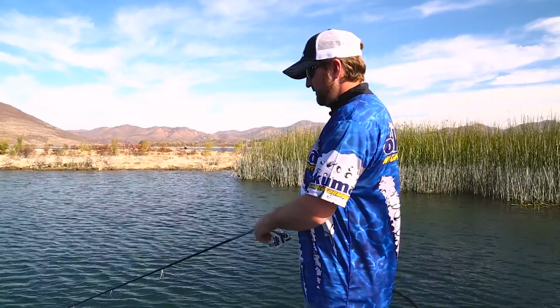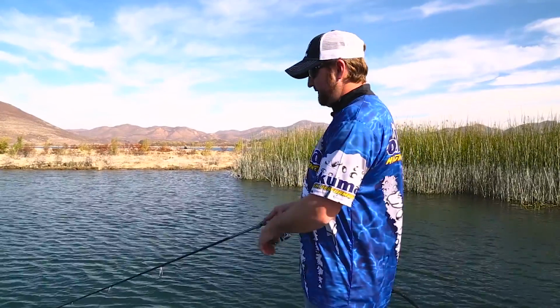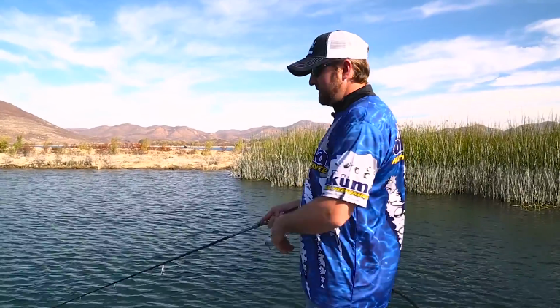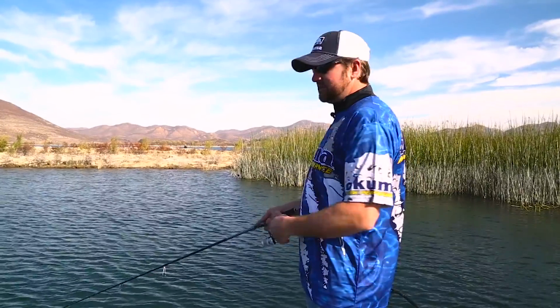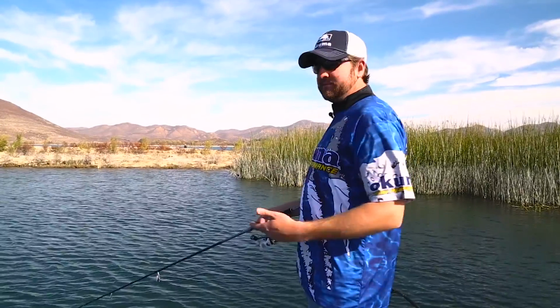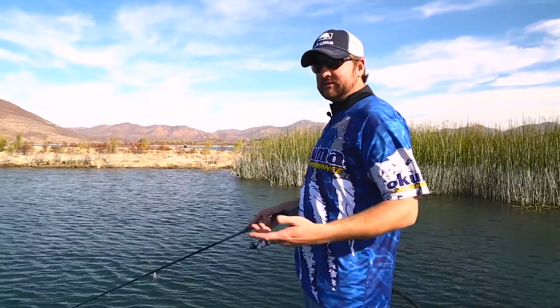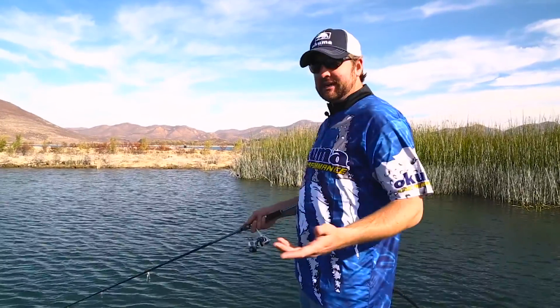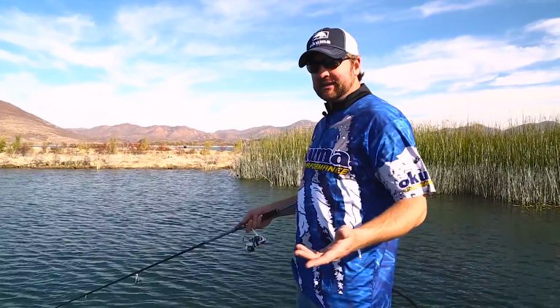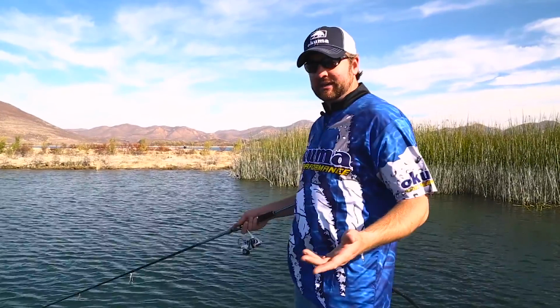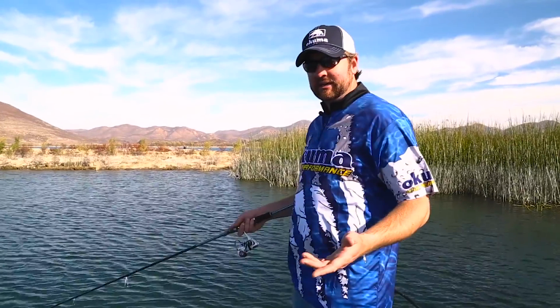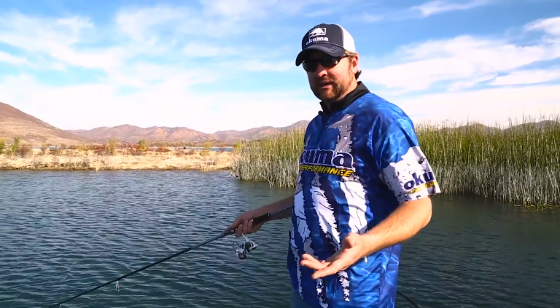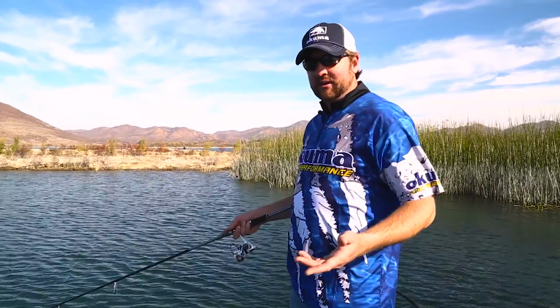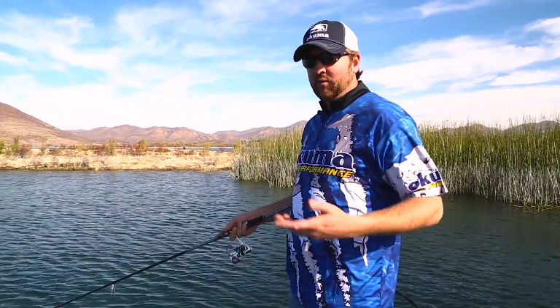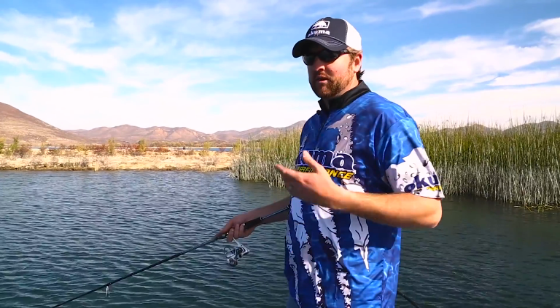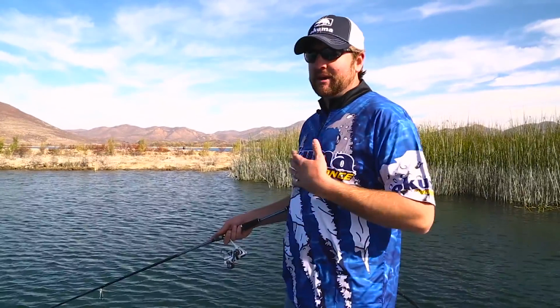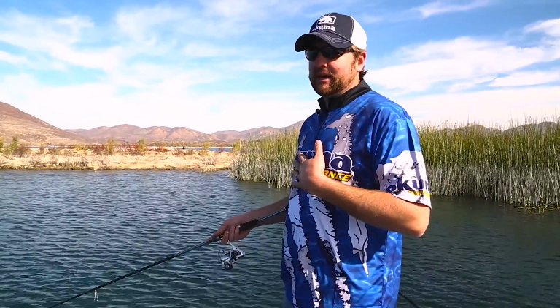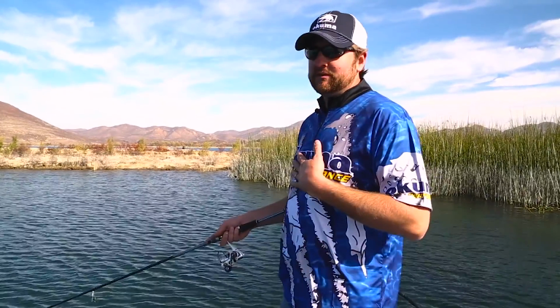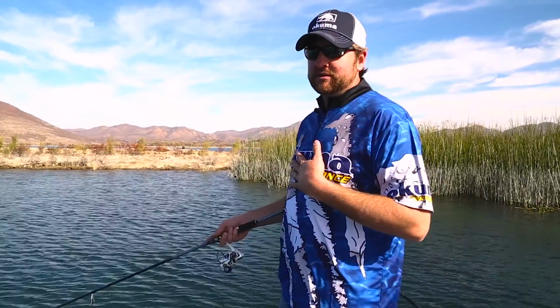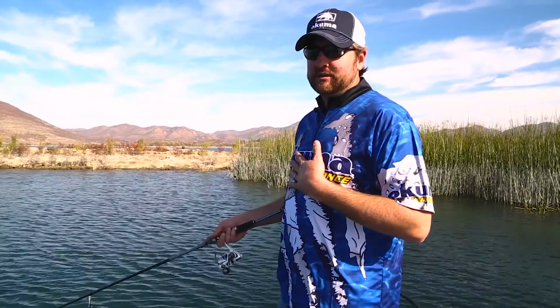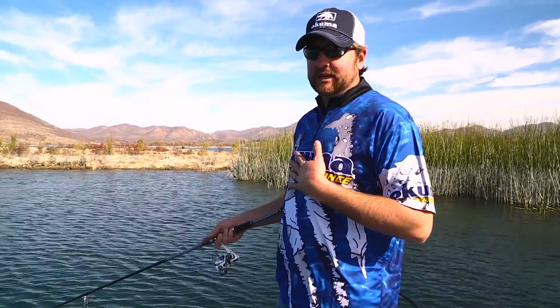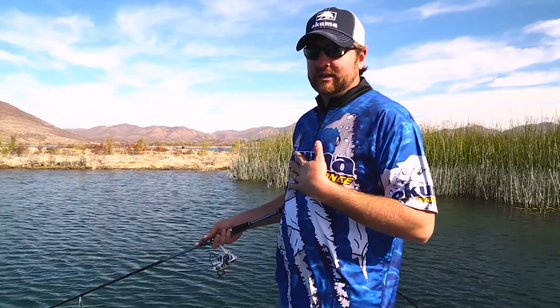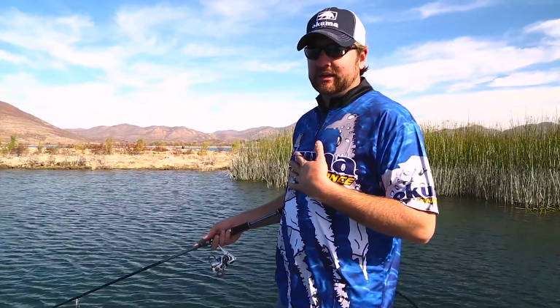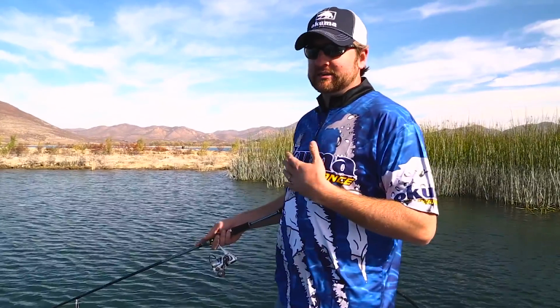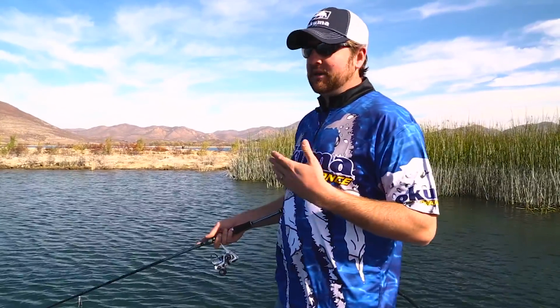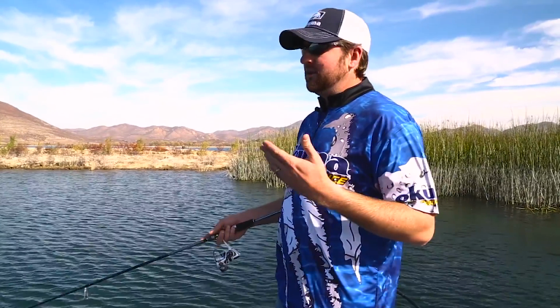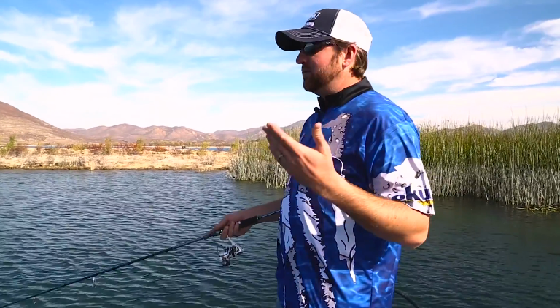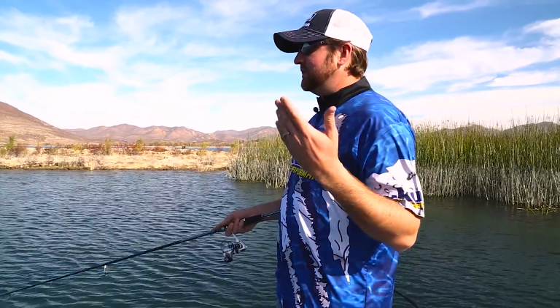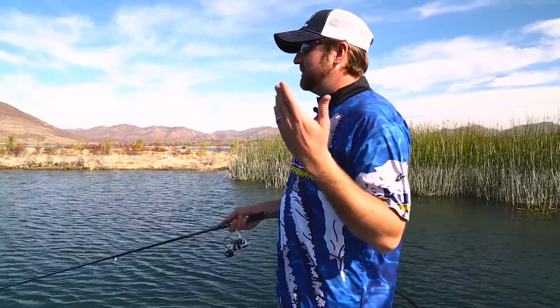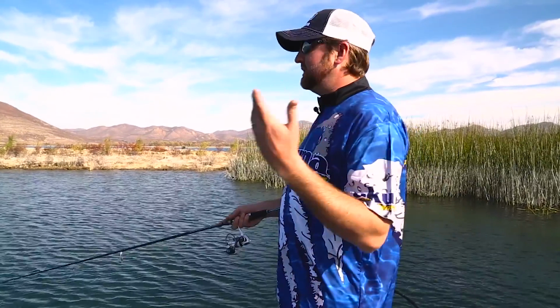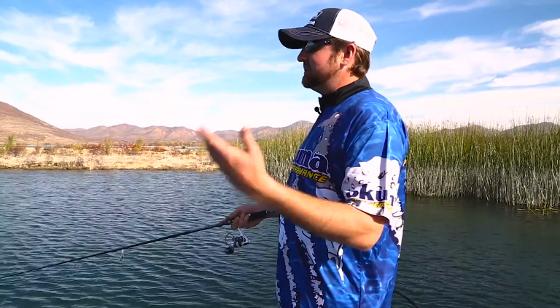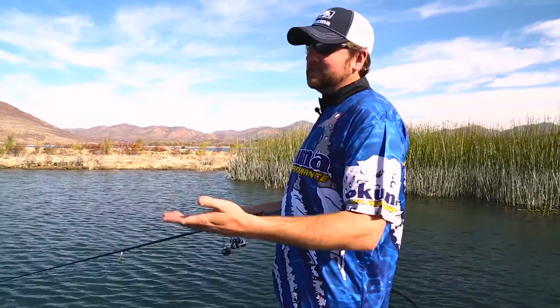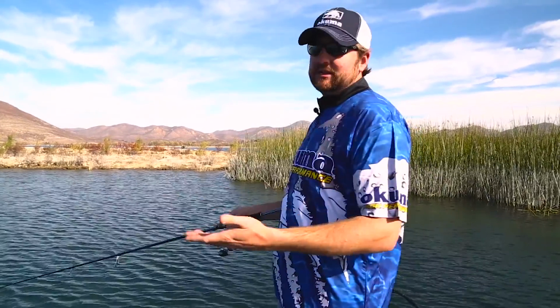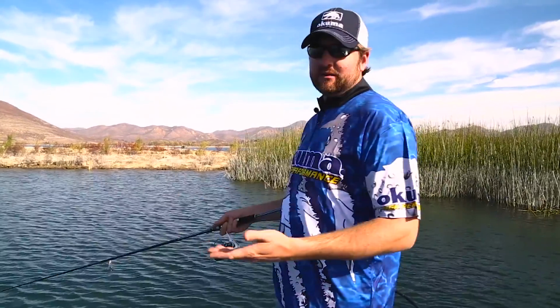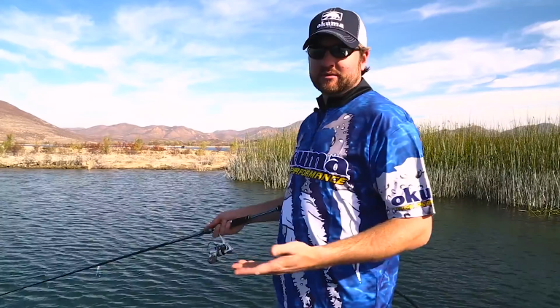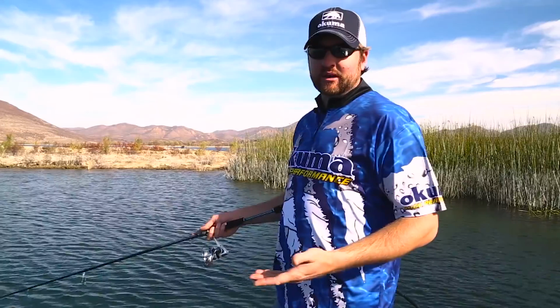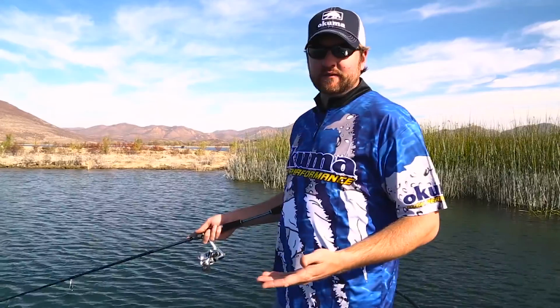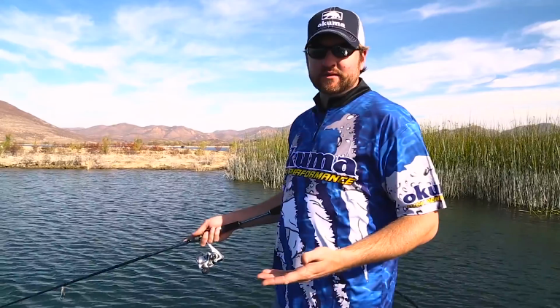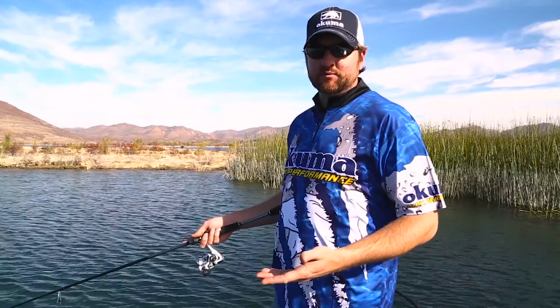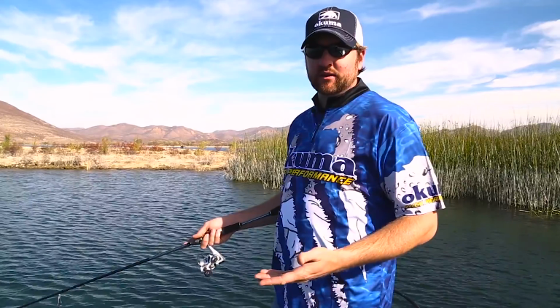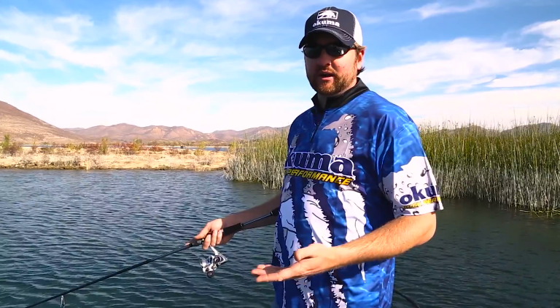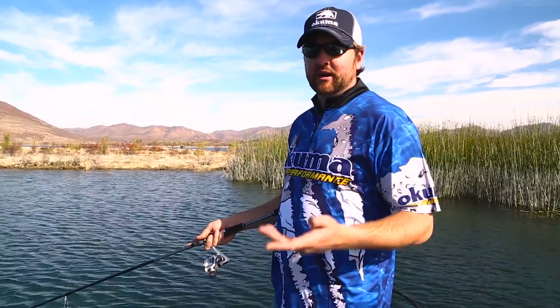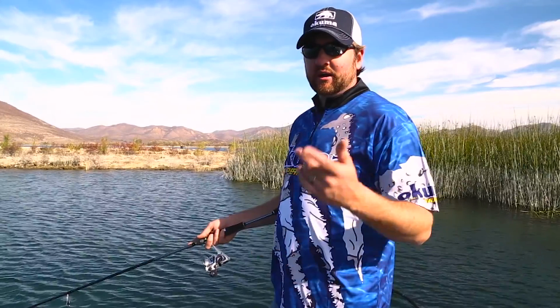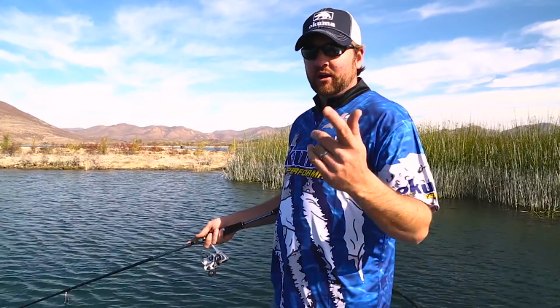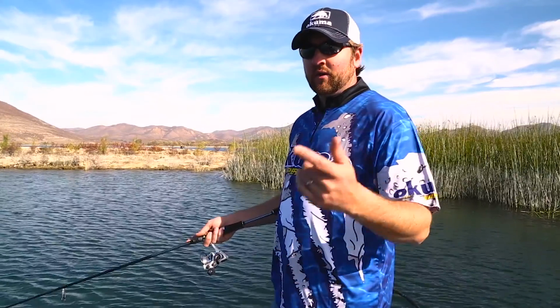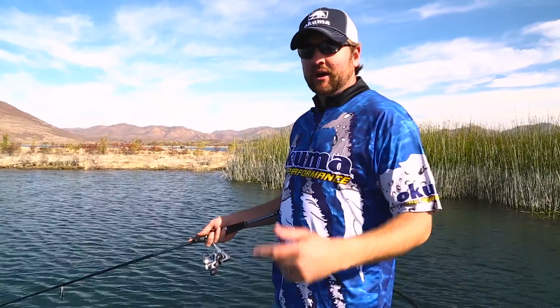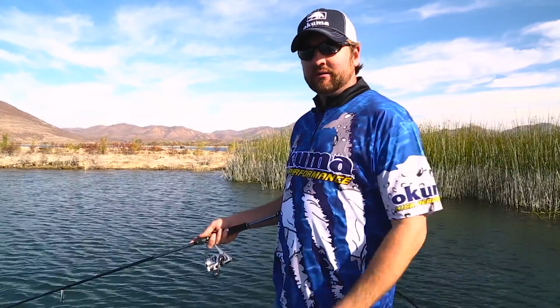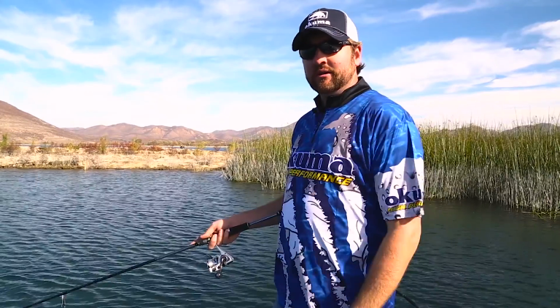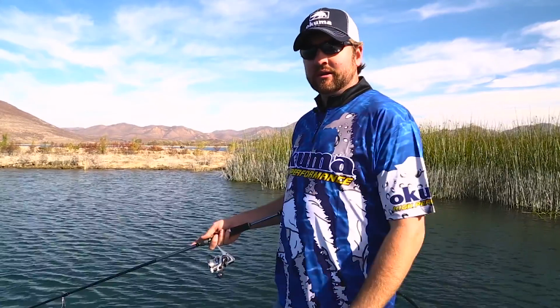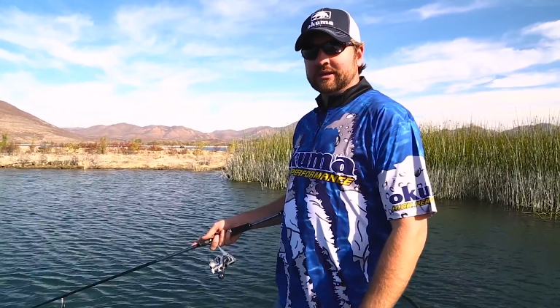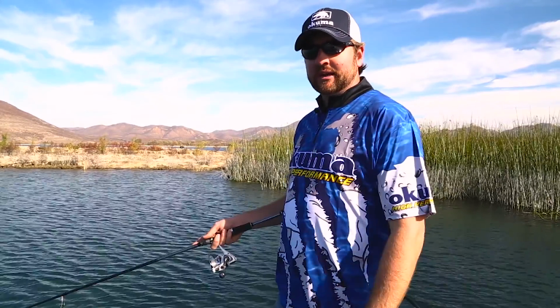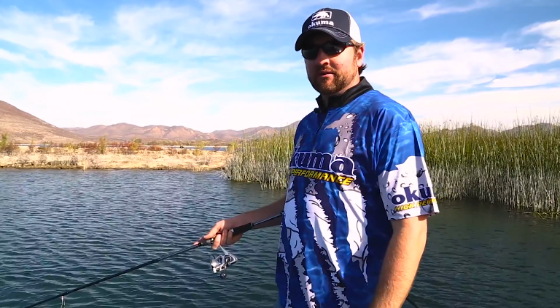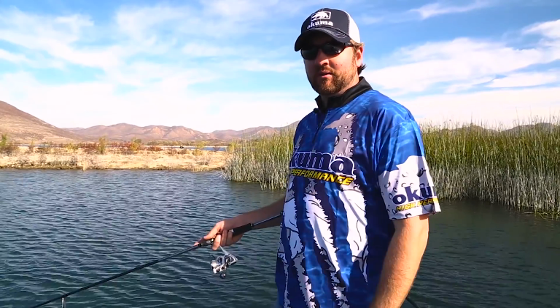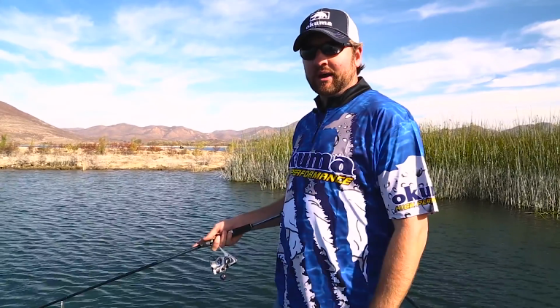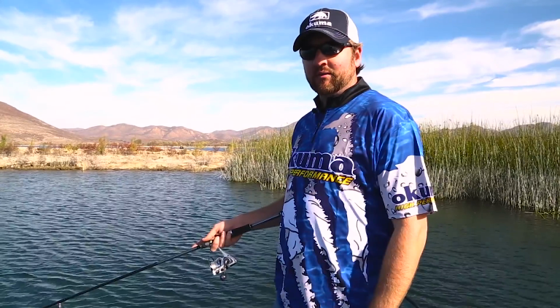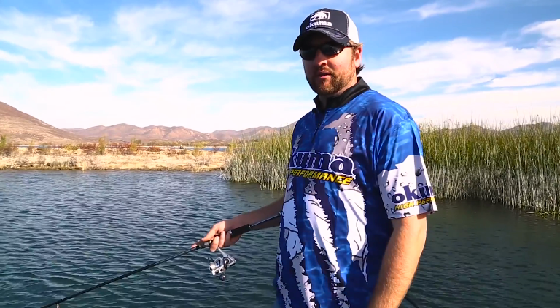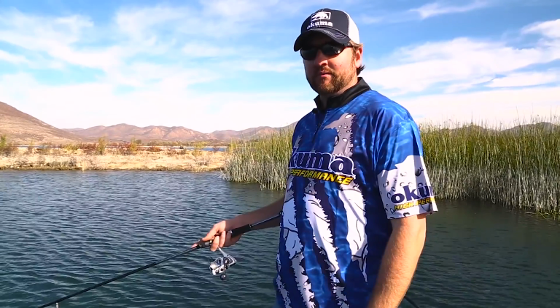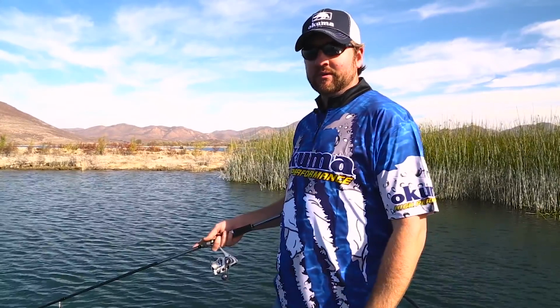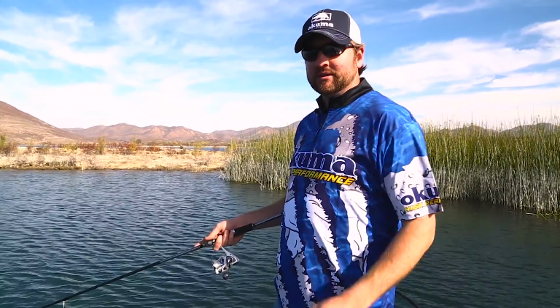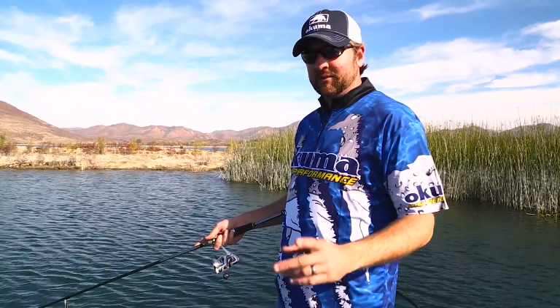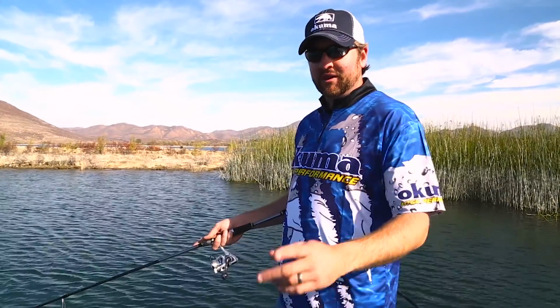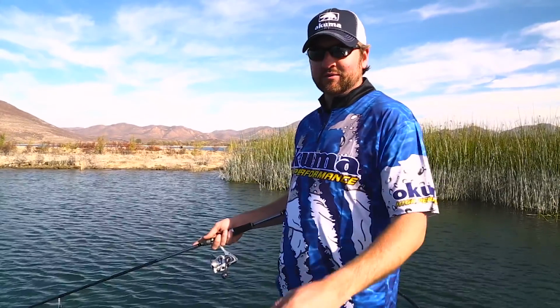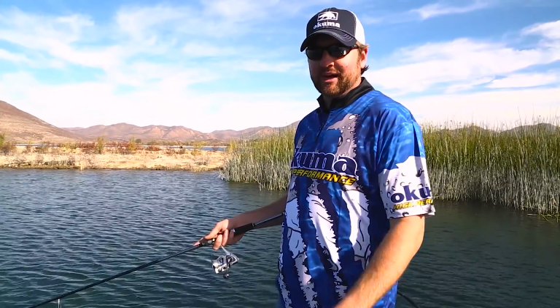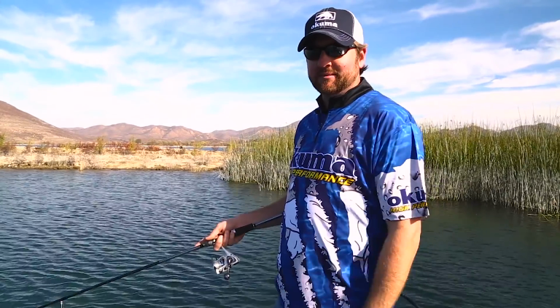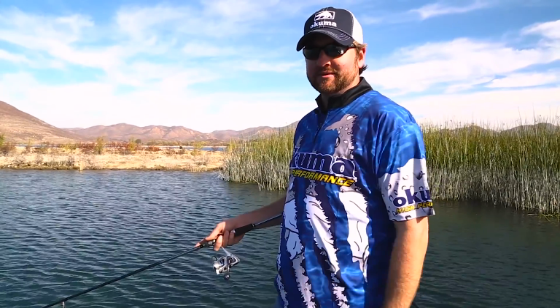Very simple technique and one of my go-to techniques when the conditions get a little tough in the spring. Go out, tie on a wacky worm, and watch what happens.